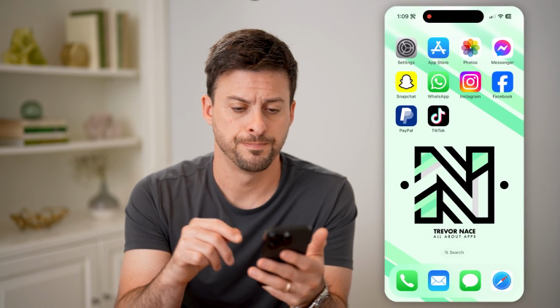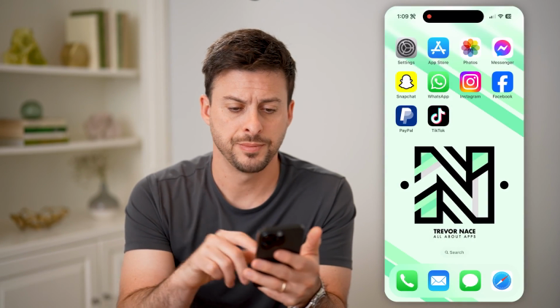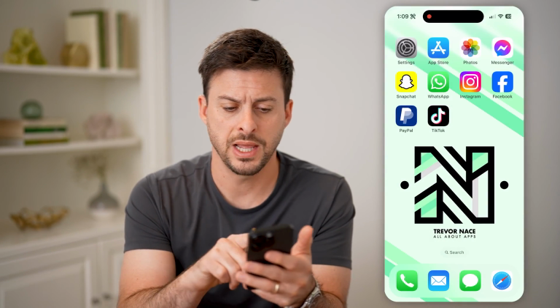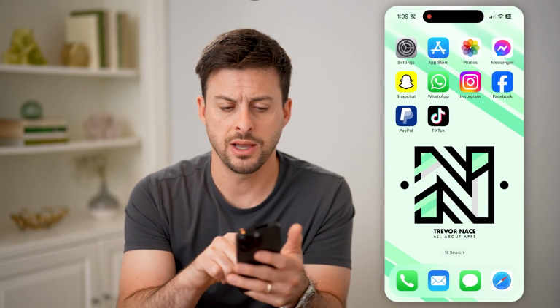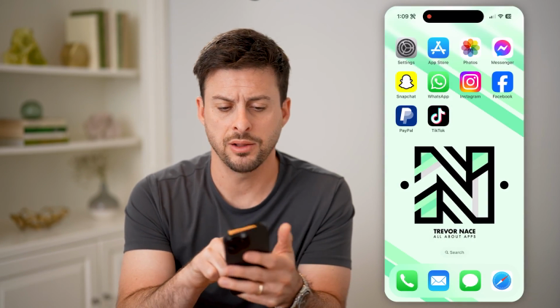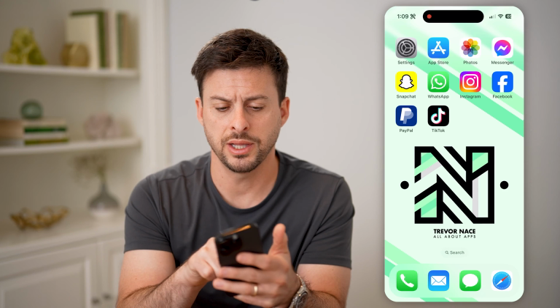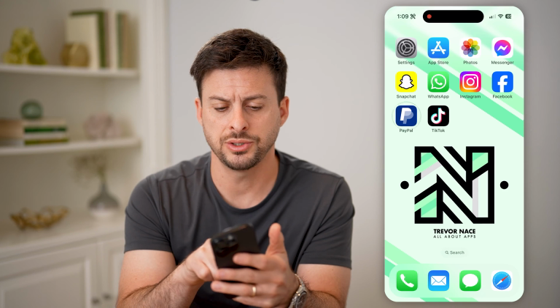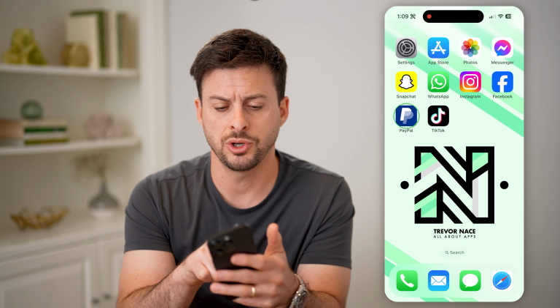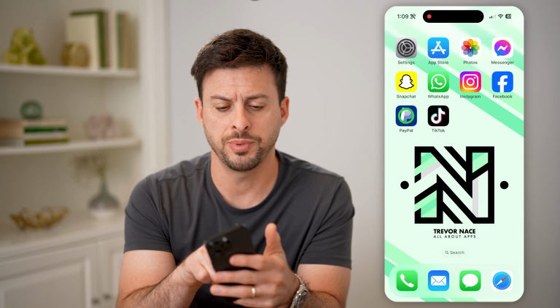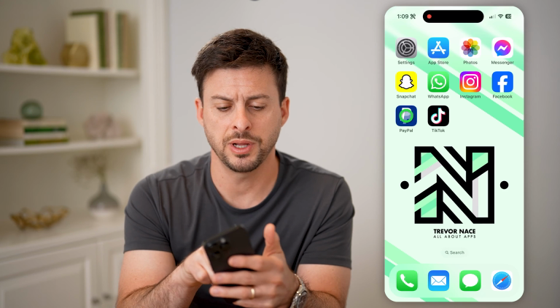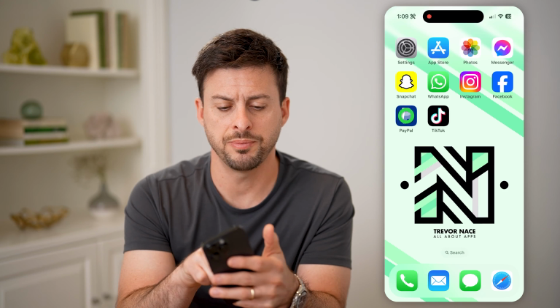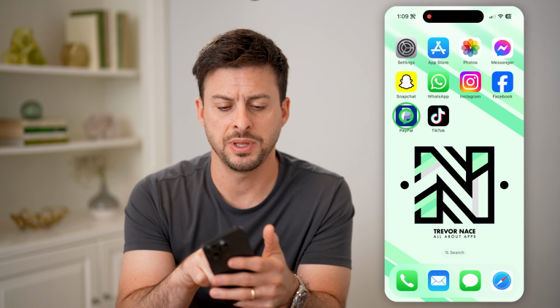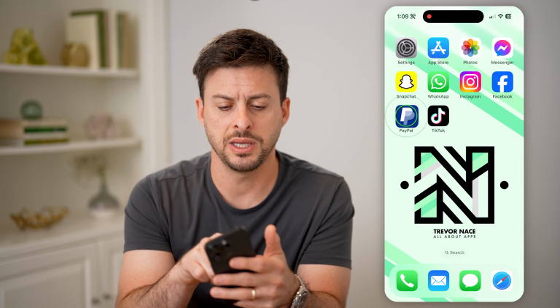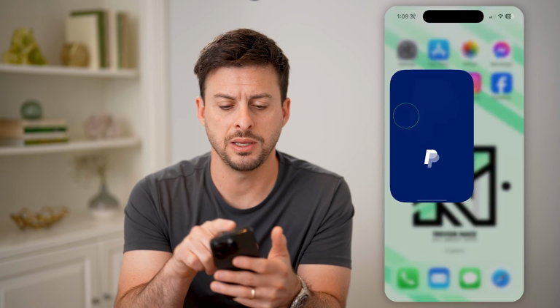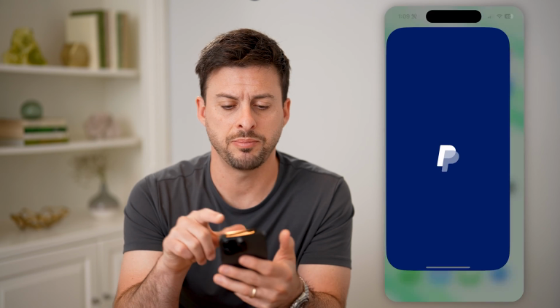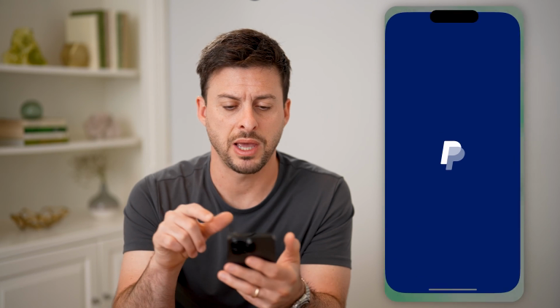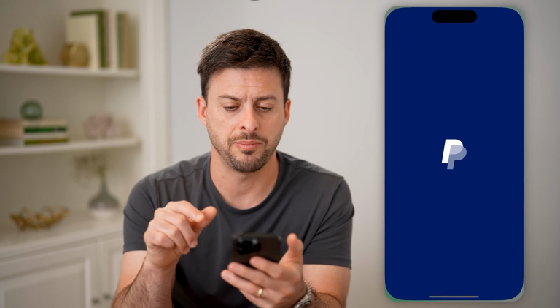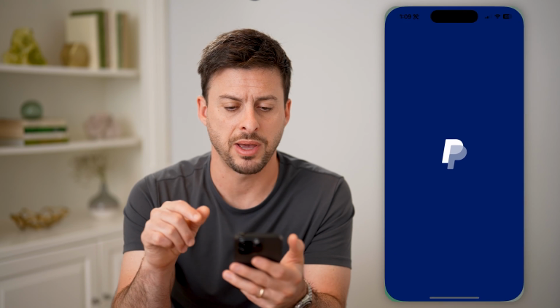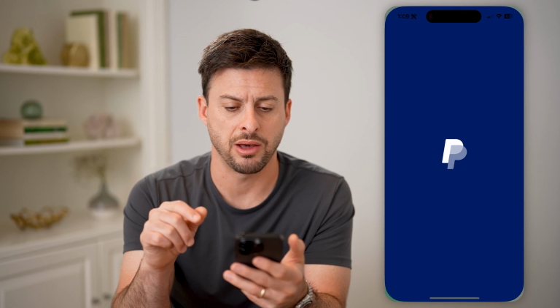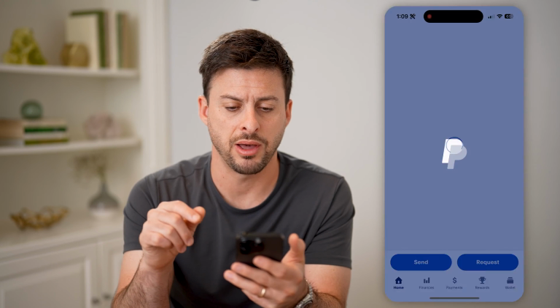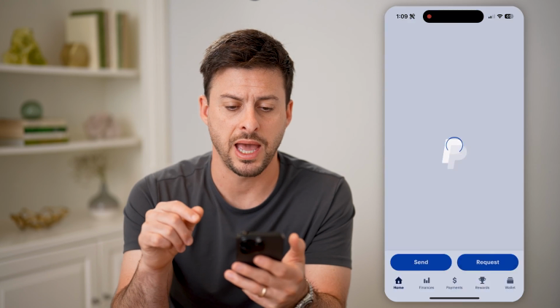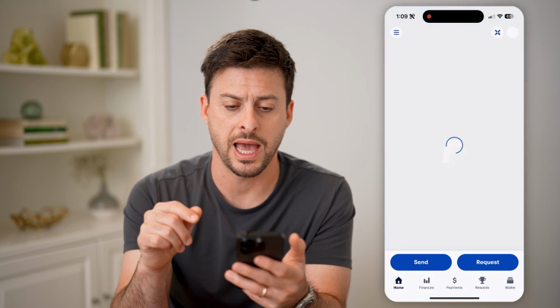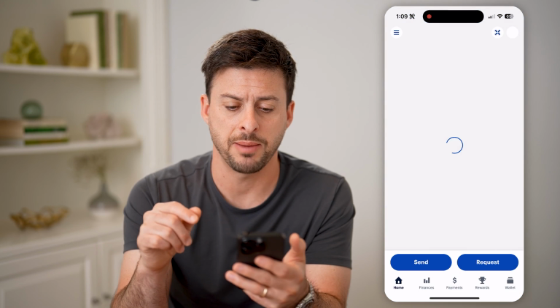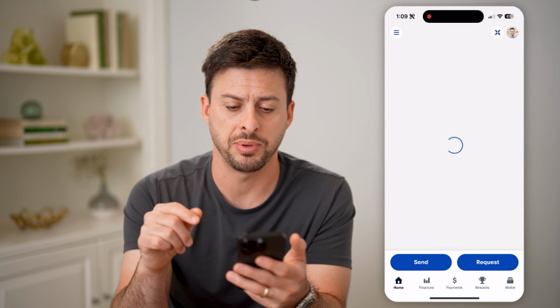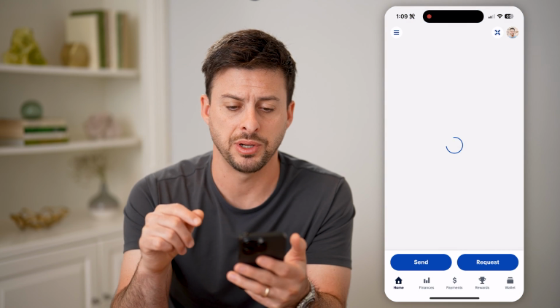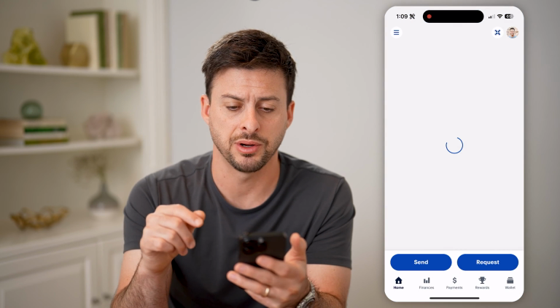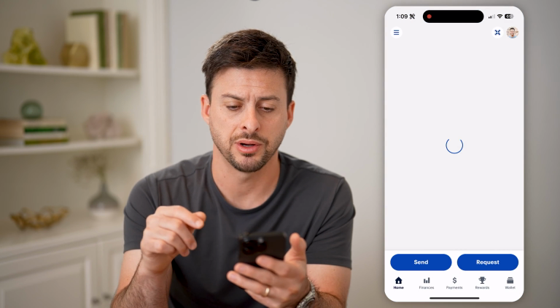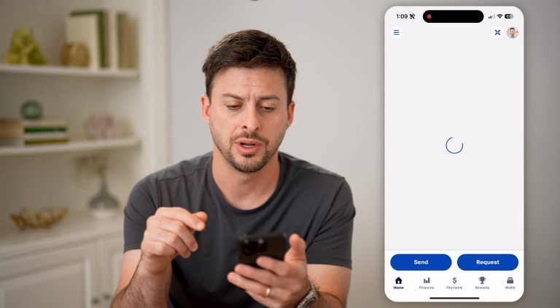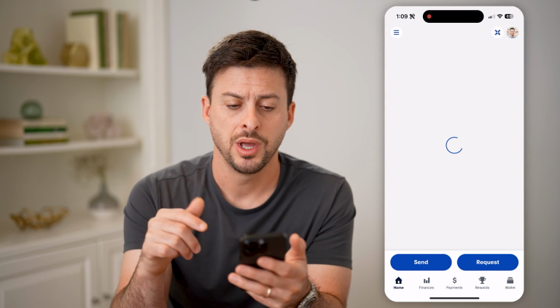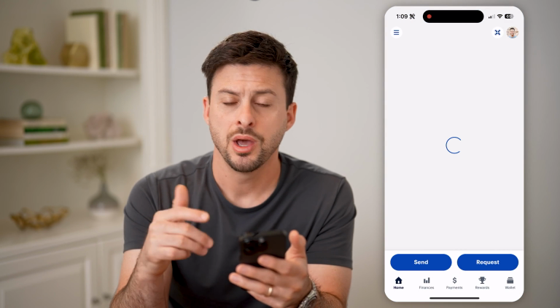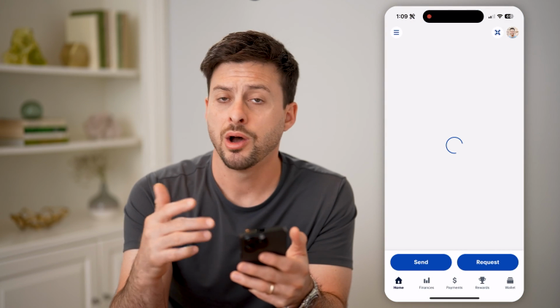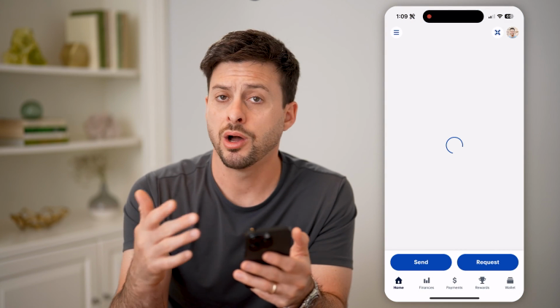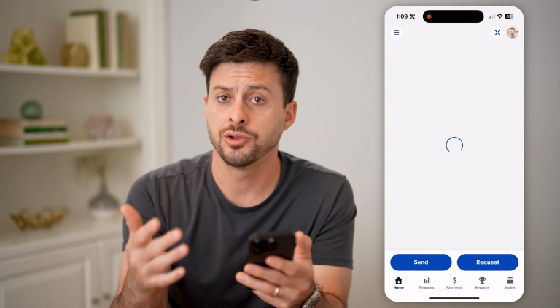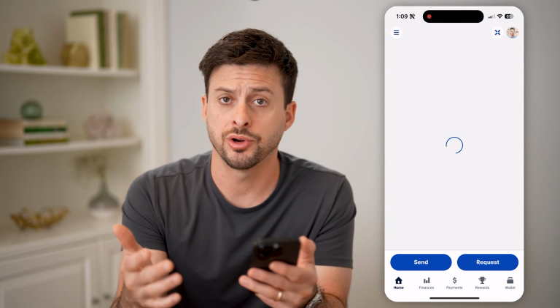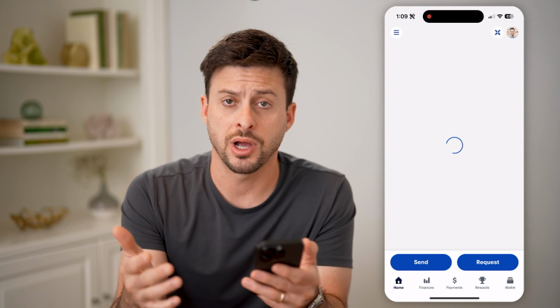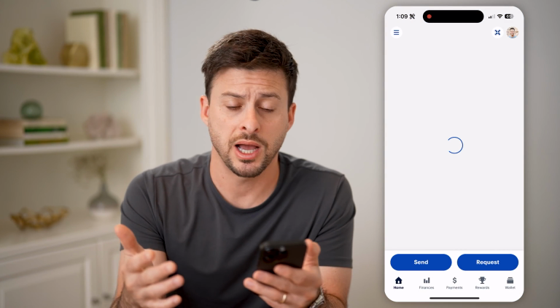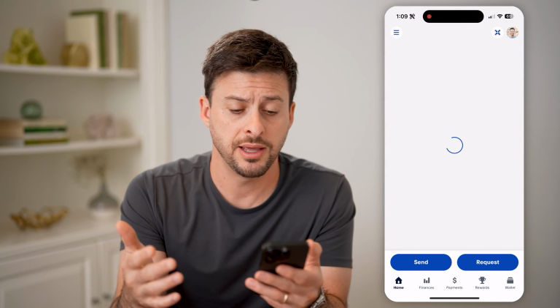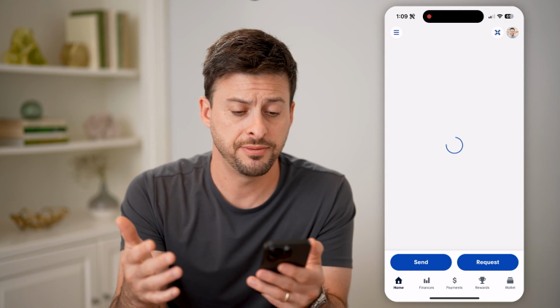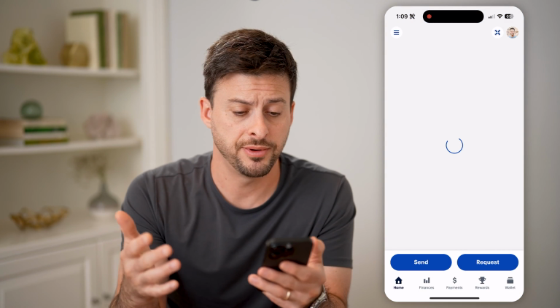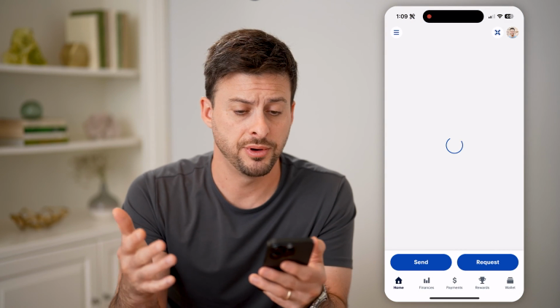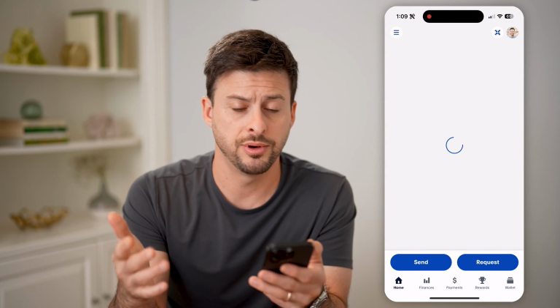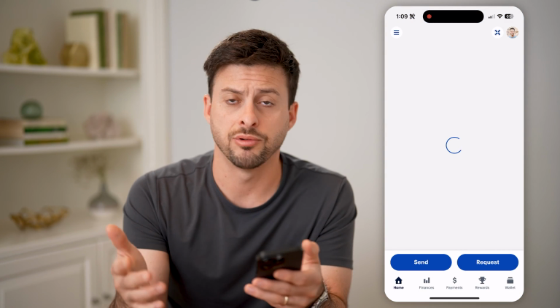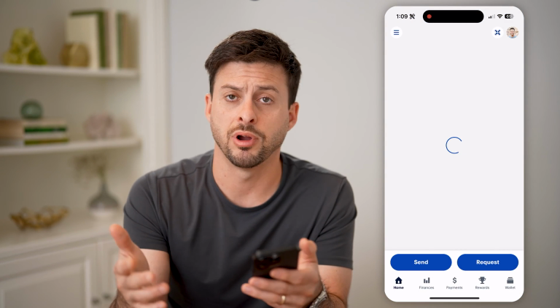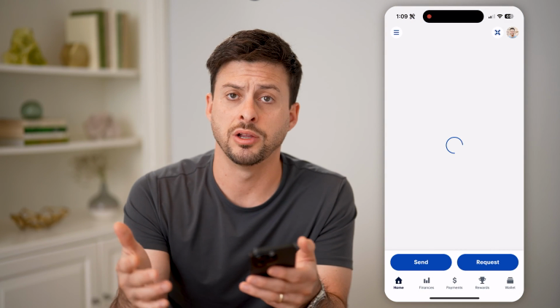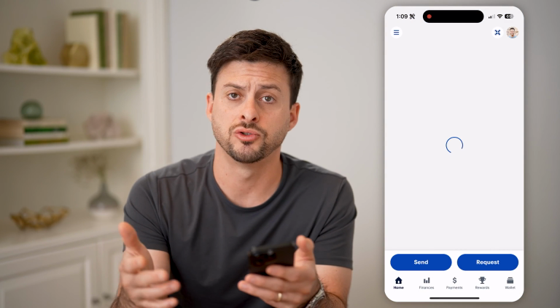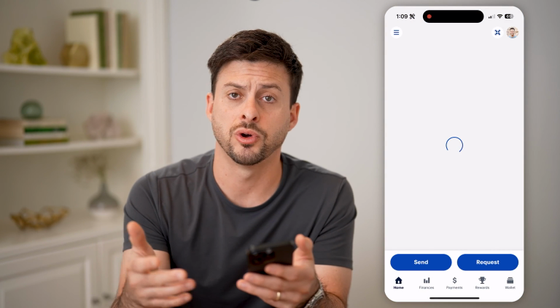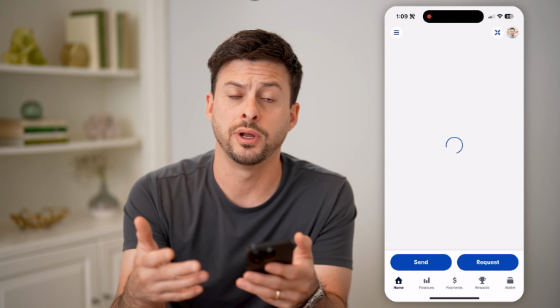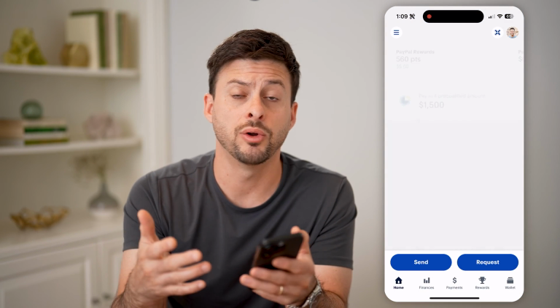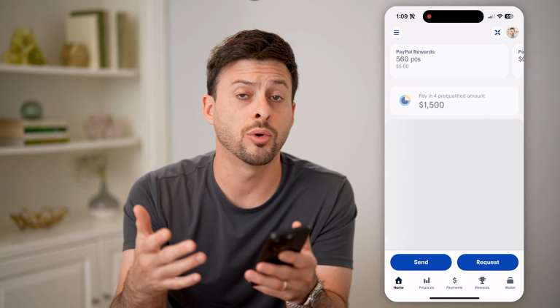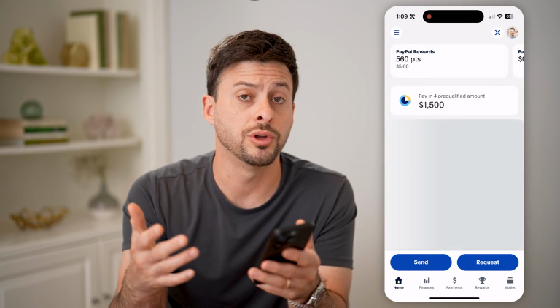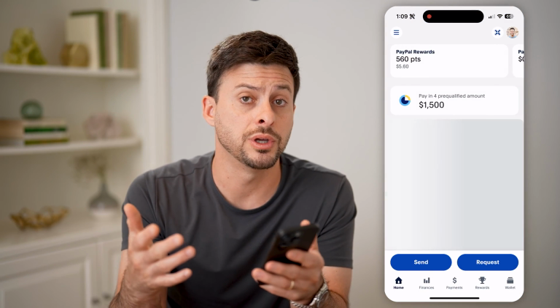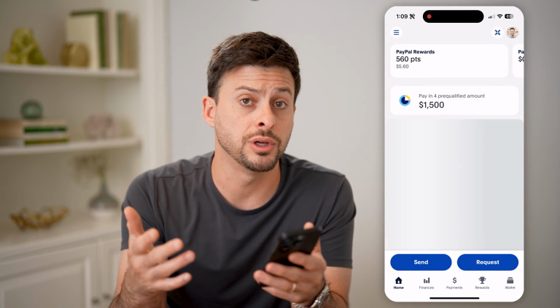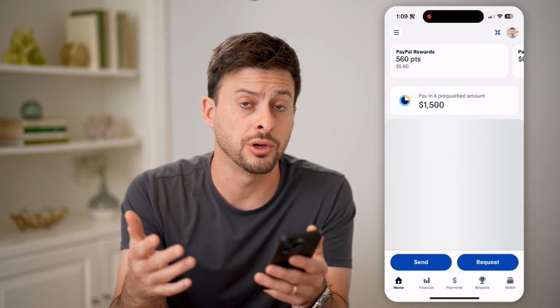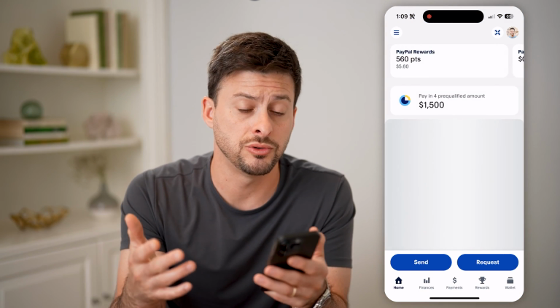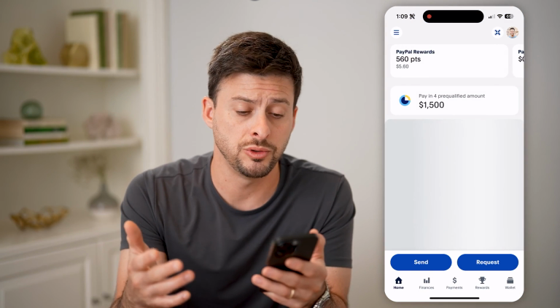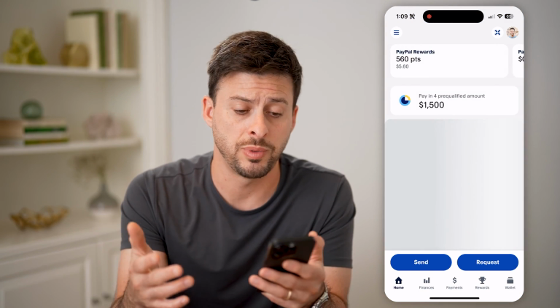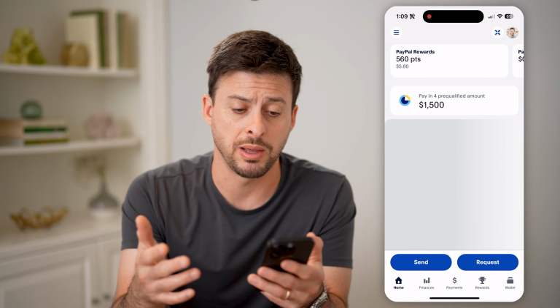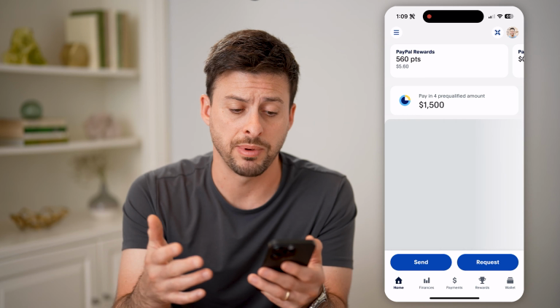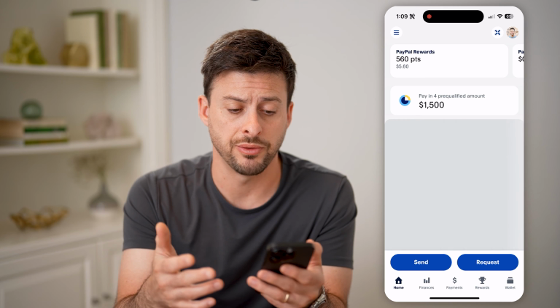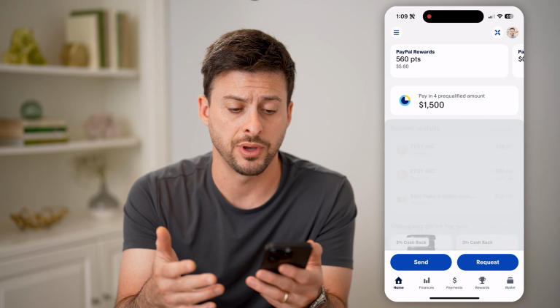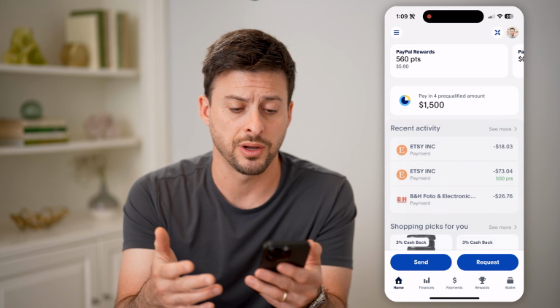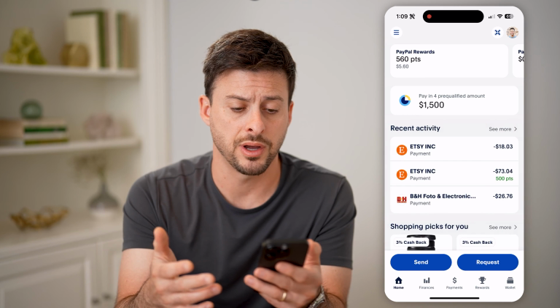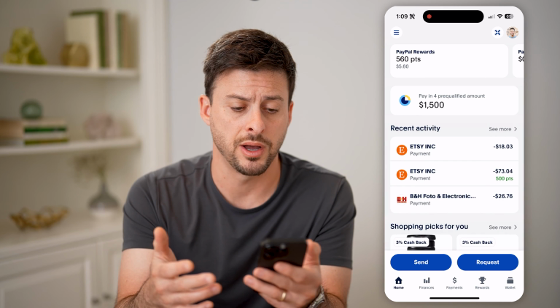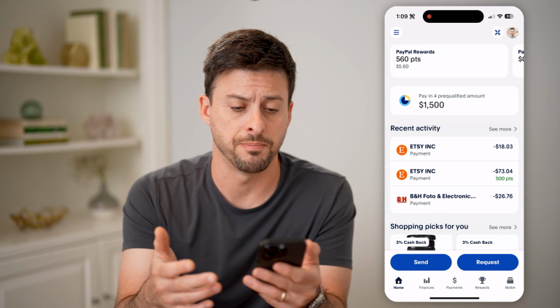Now, let's open up the PayPal app here on your iPhone or Android, or you can go to paypal.com.